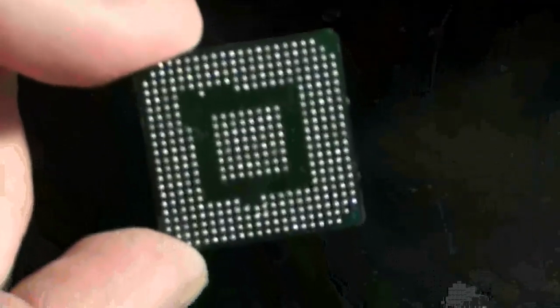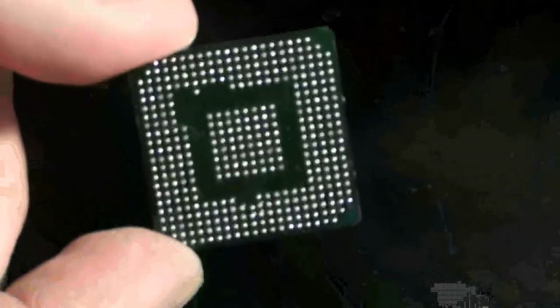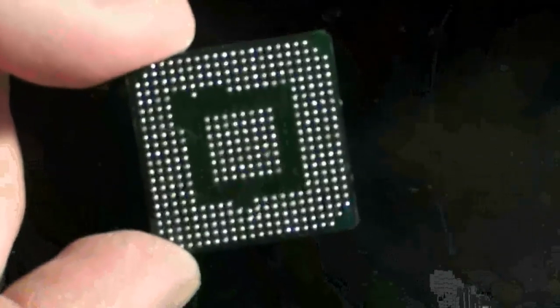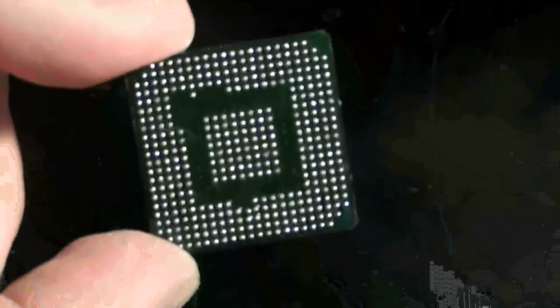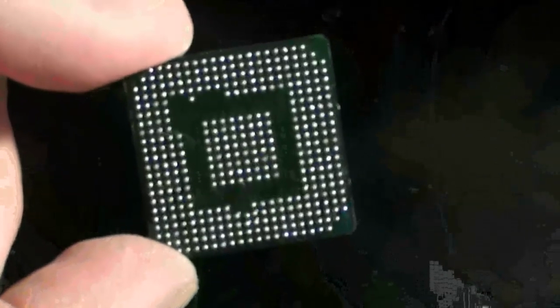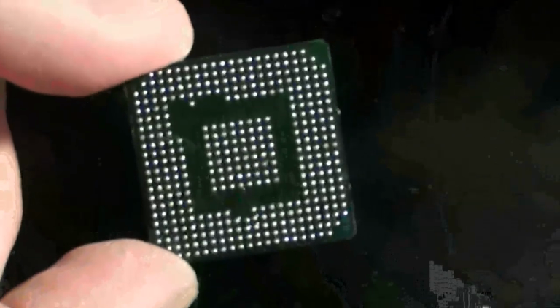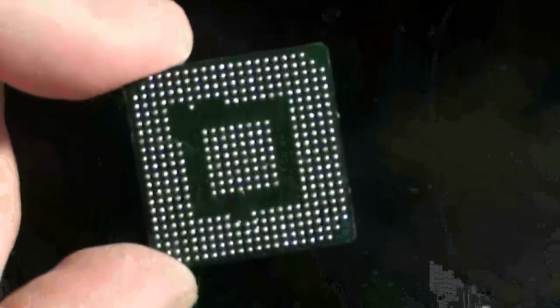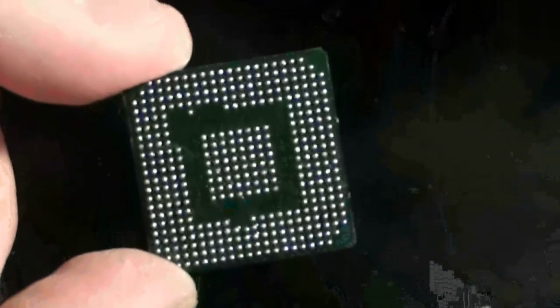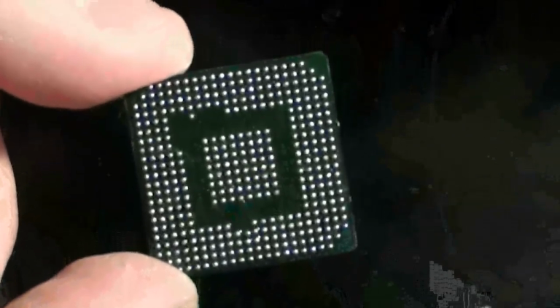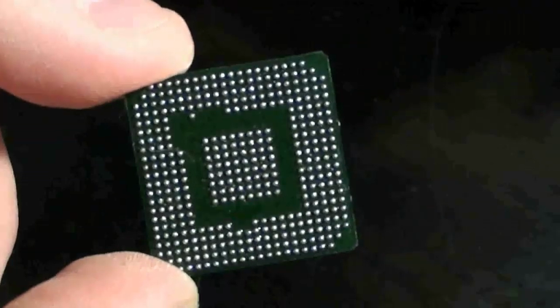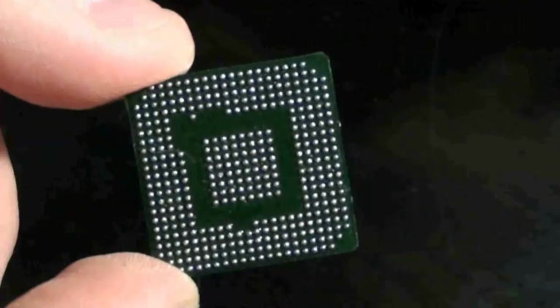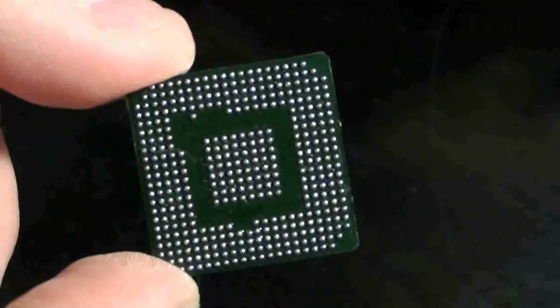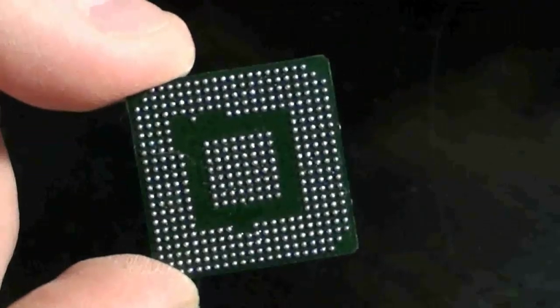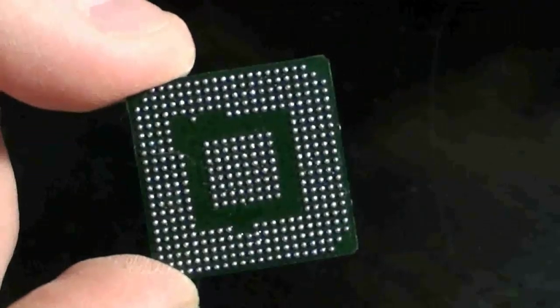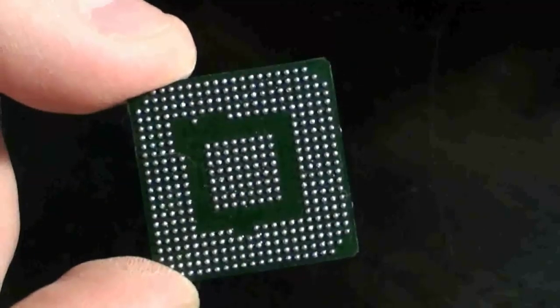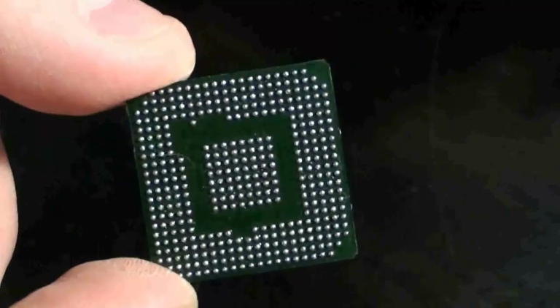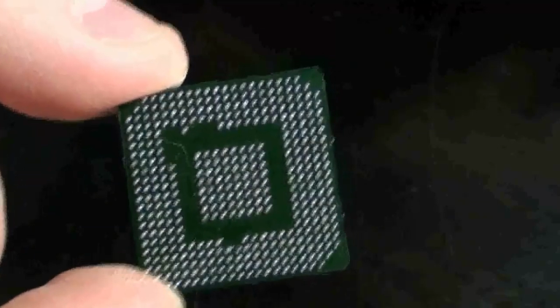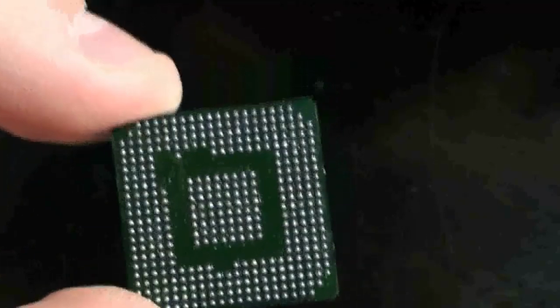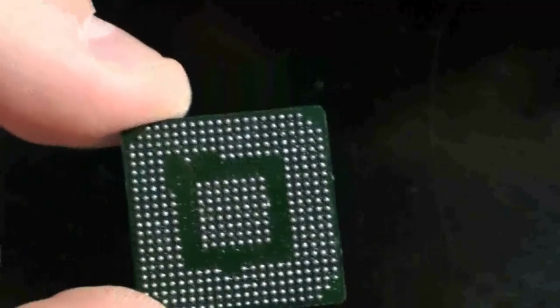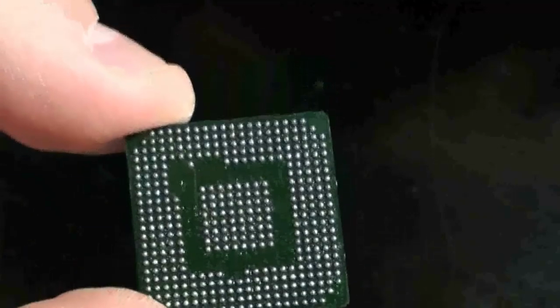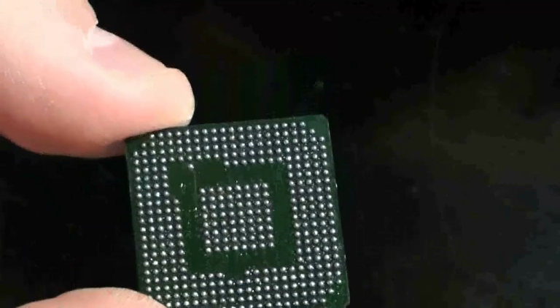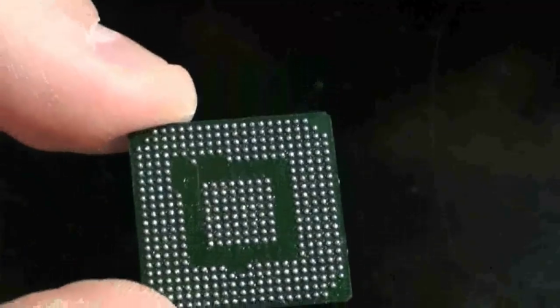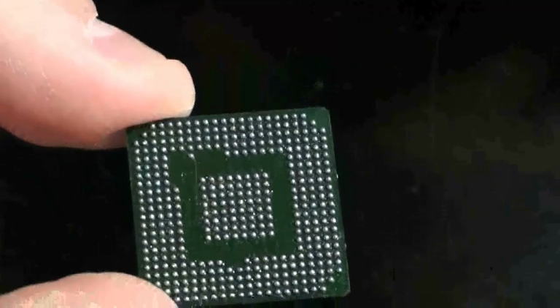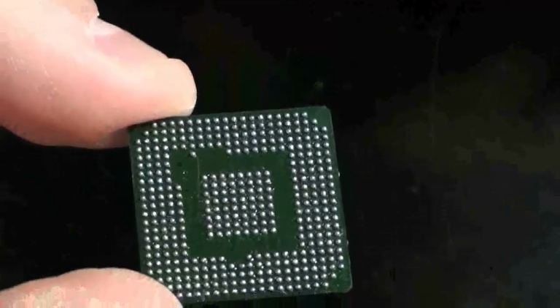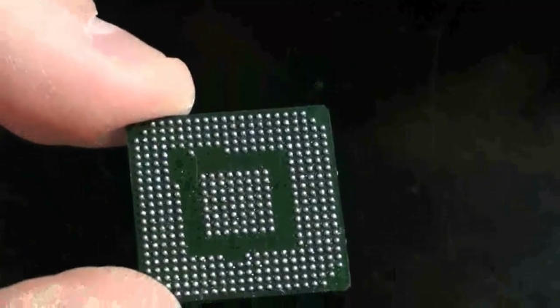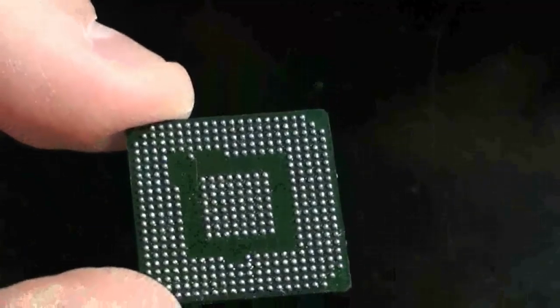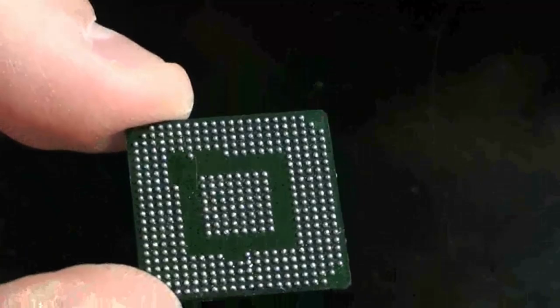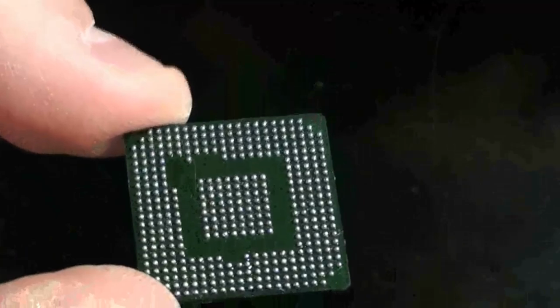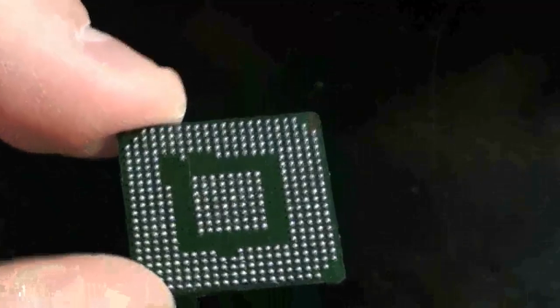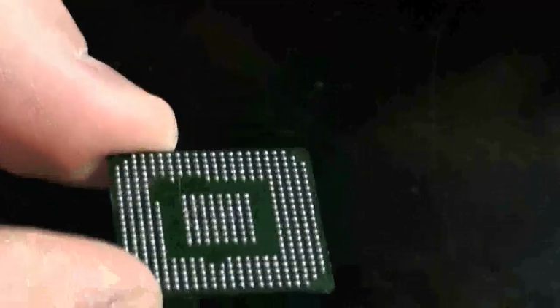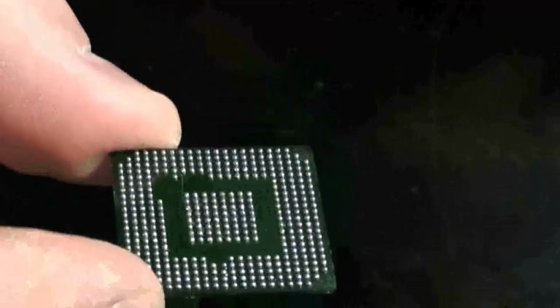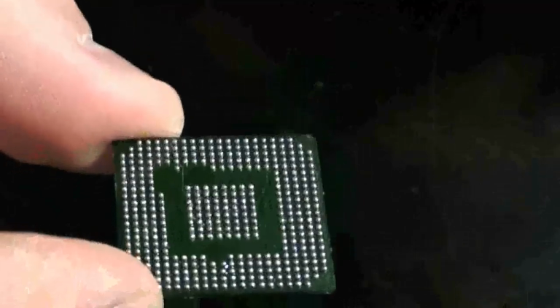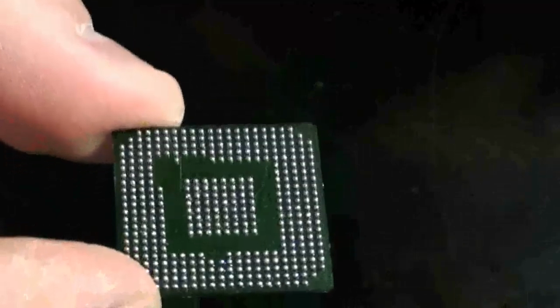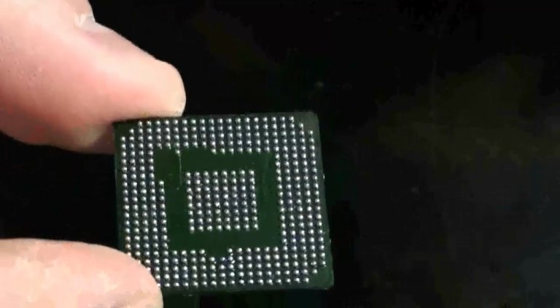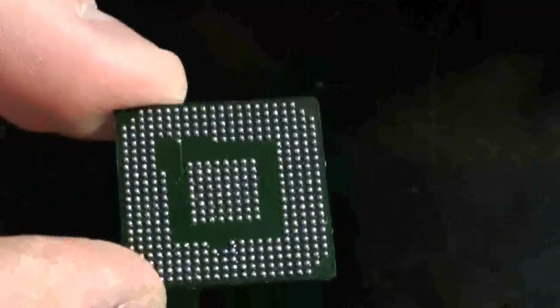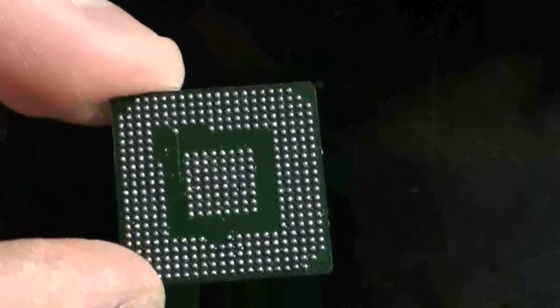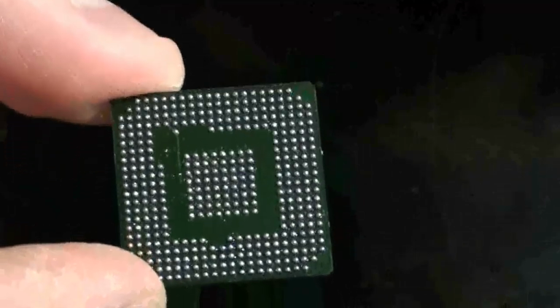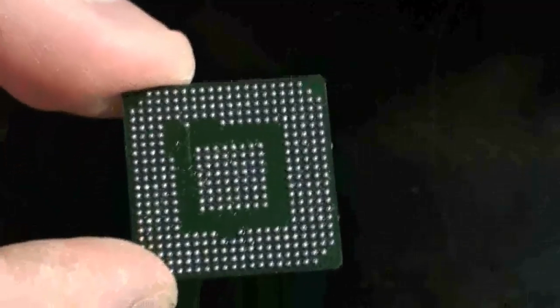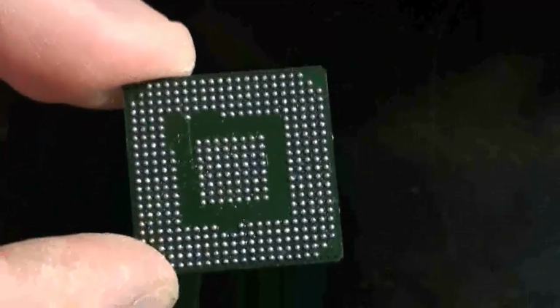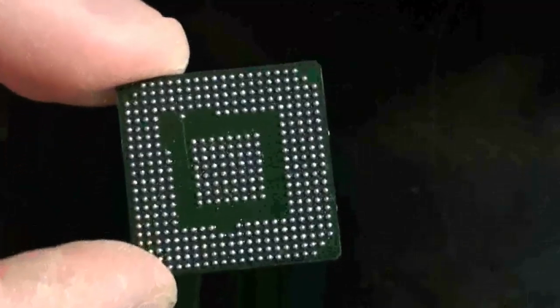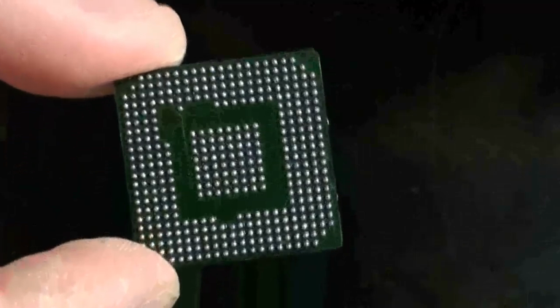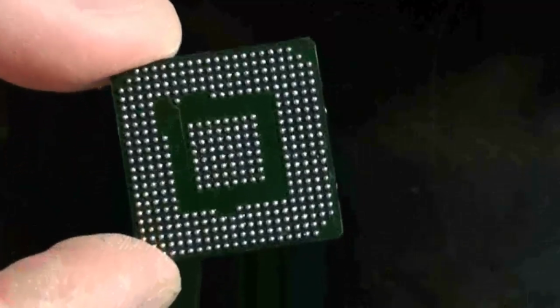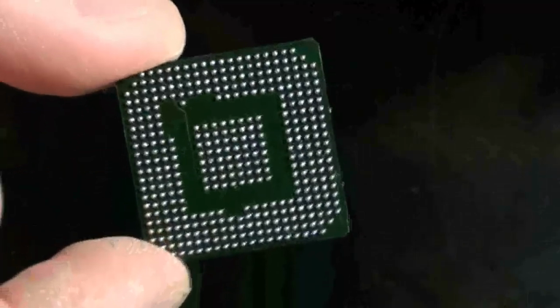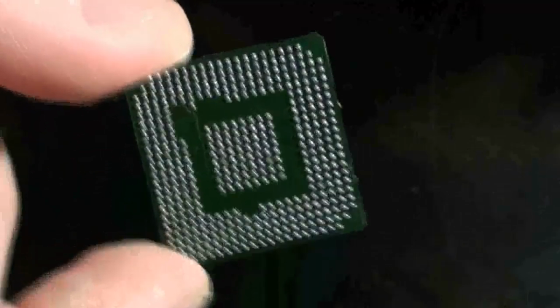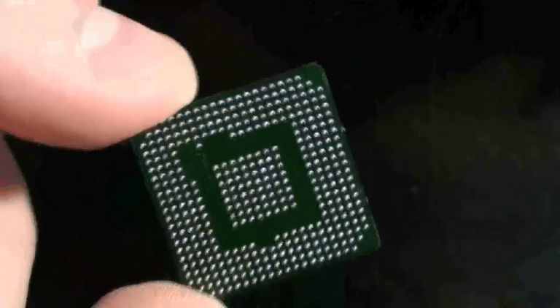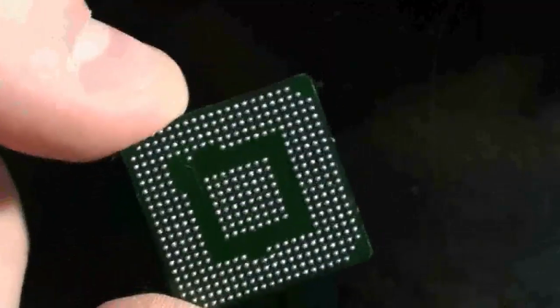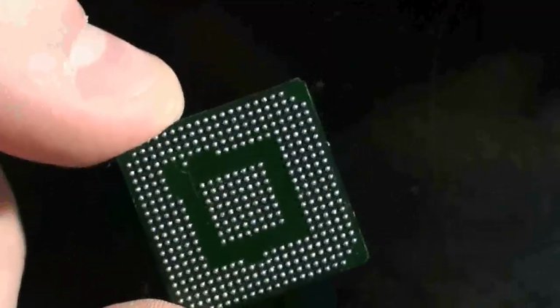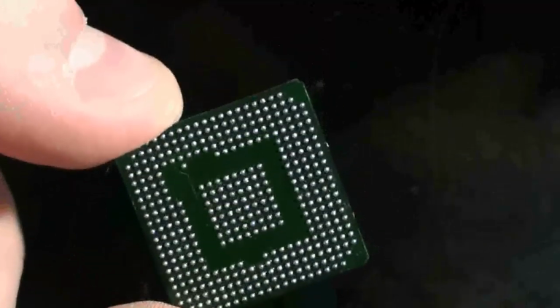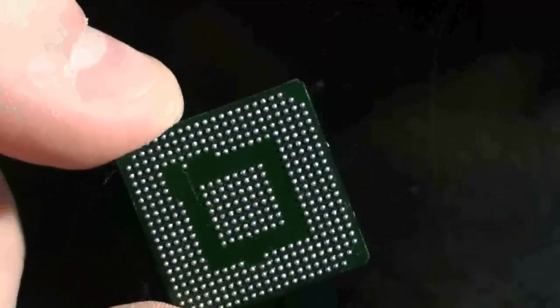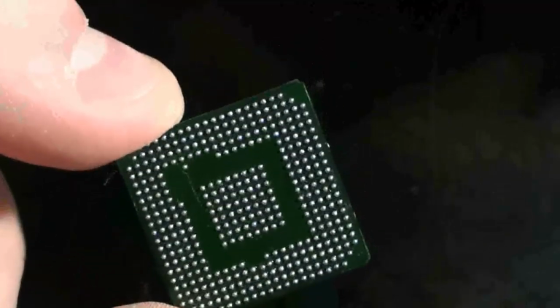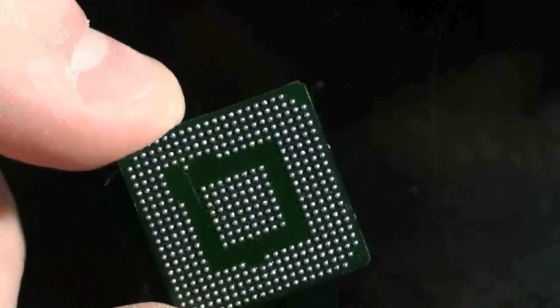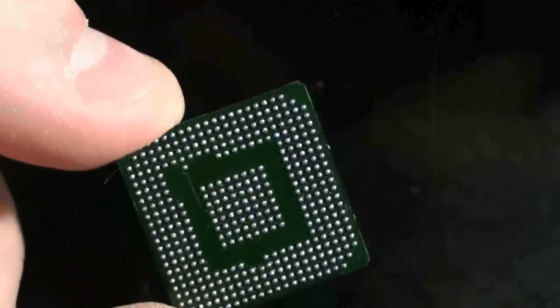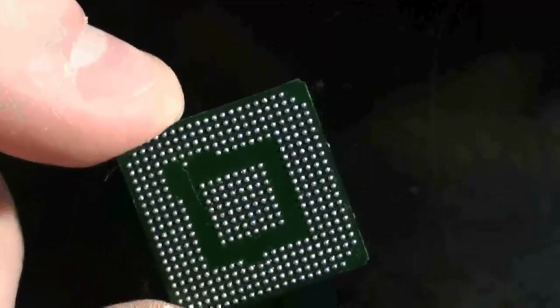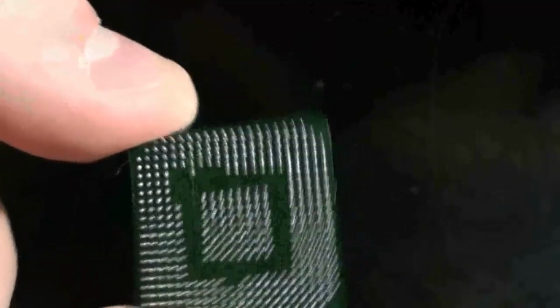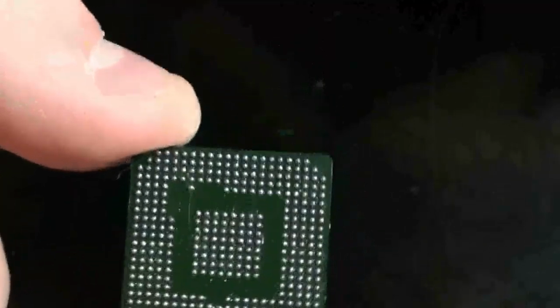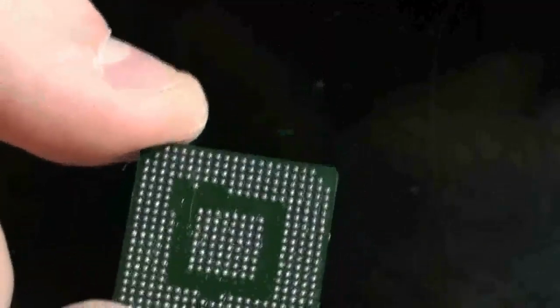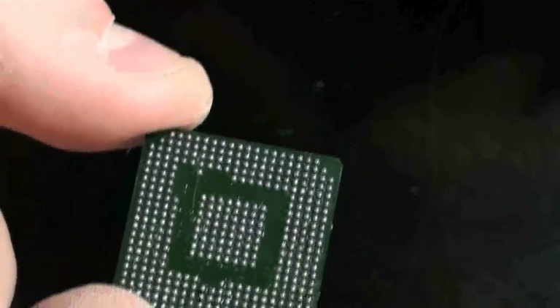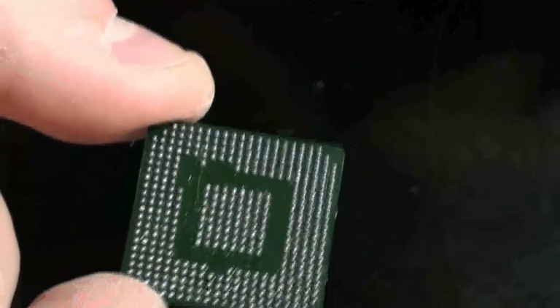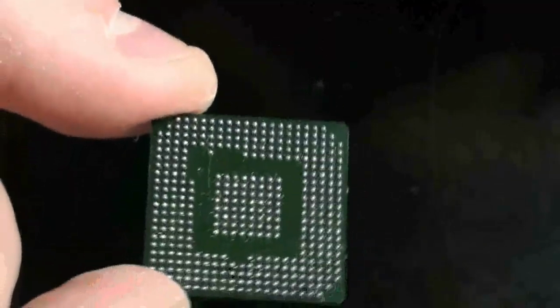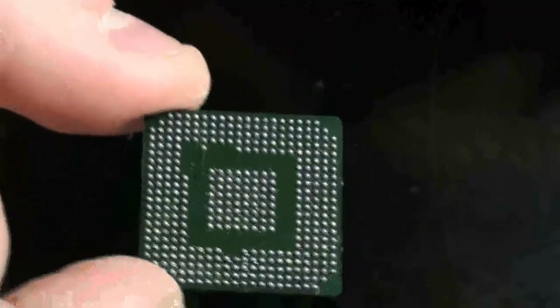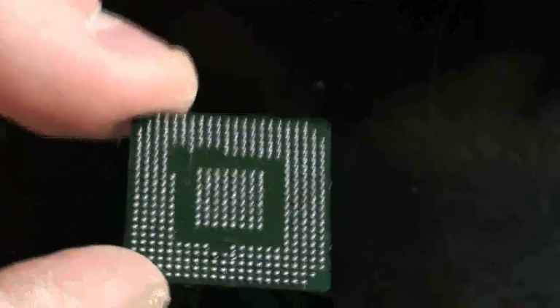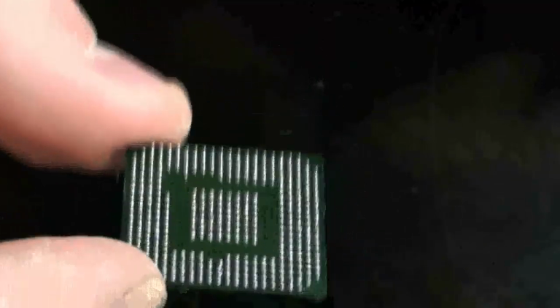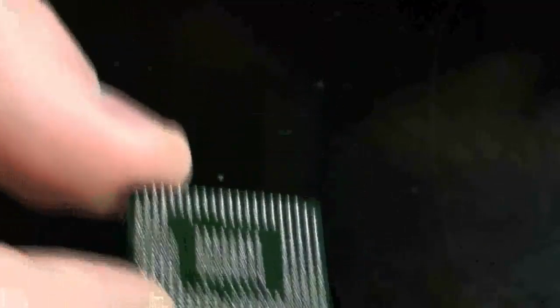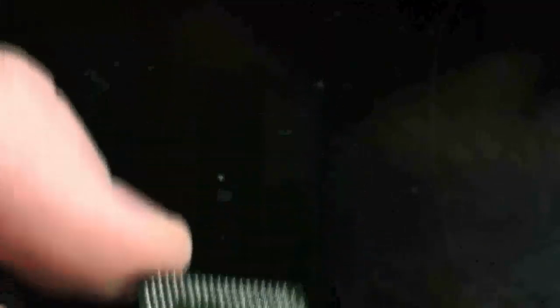And there you go — a reballed Xbox 360 Southbridge using a direct heat stencil. Thanks guys, hope you learned something.